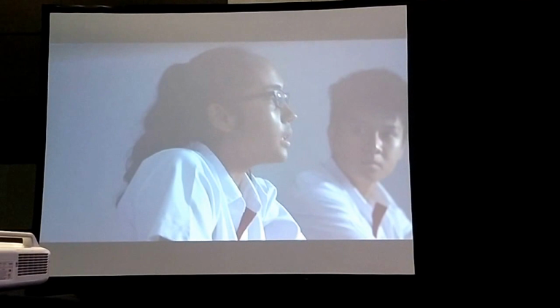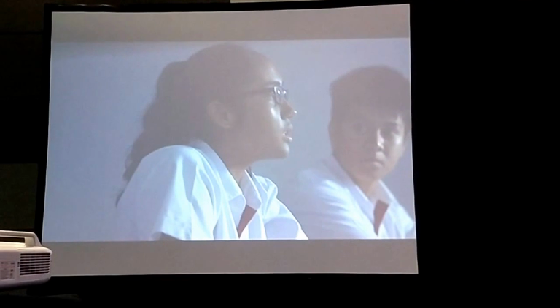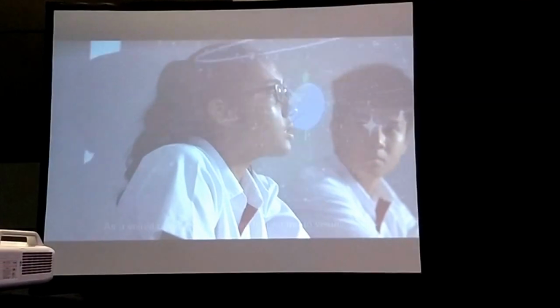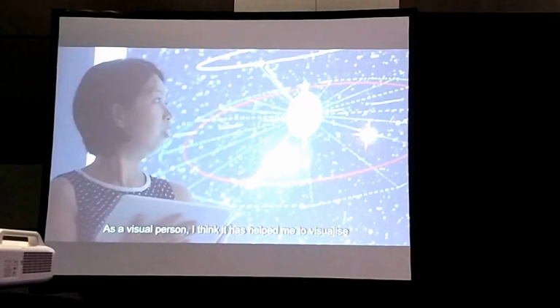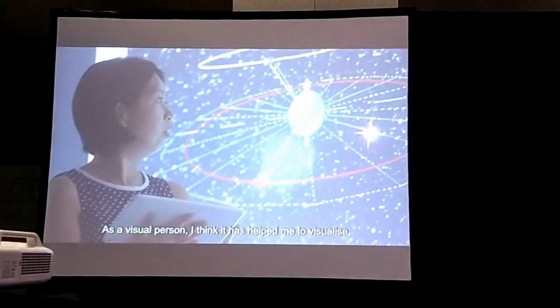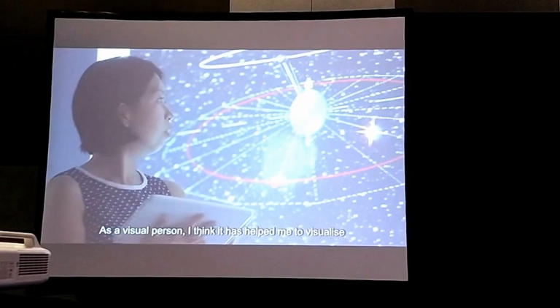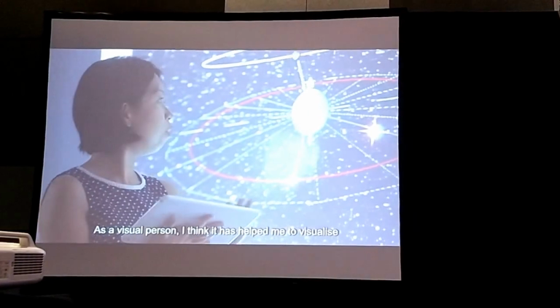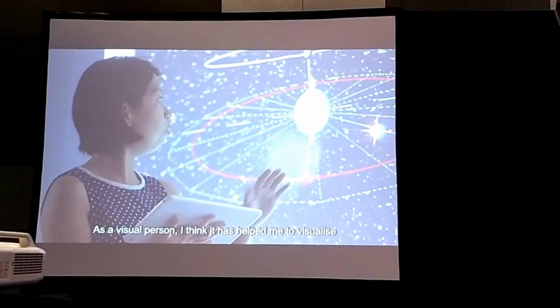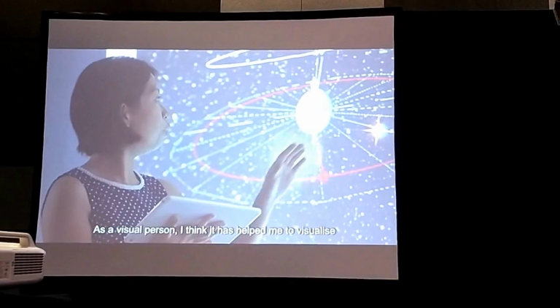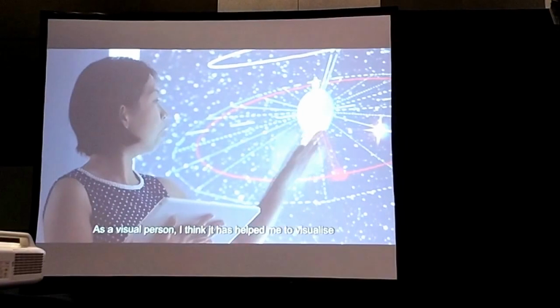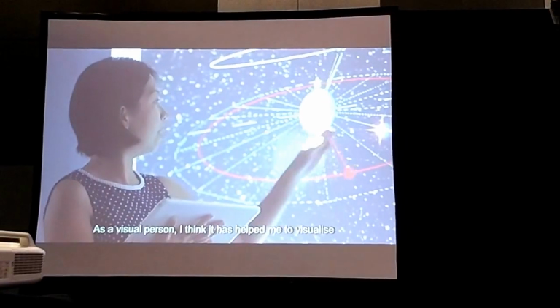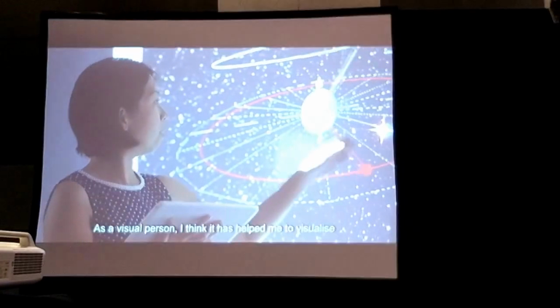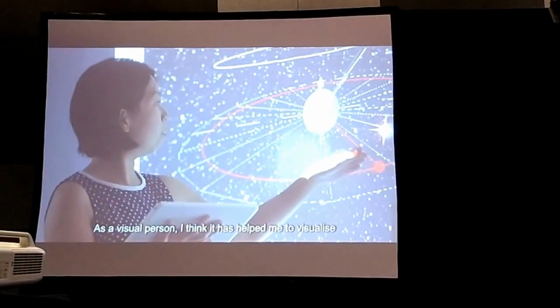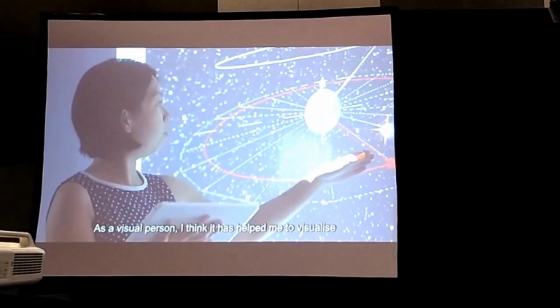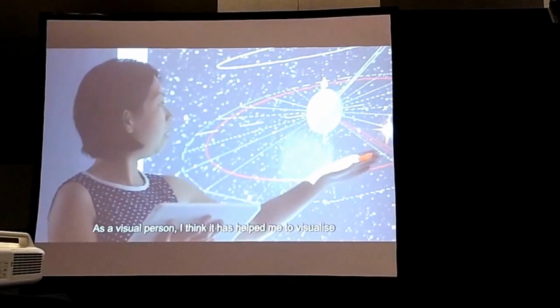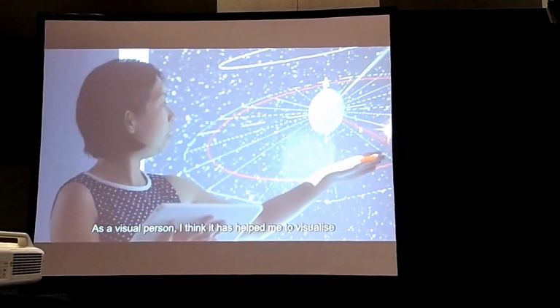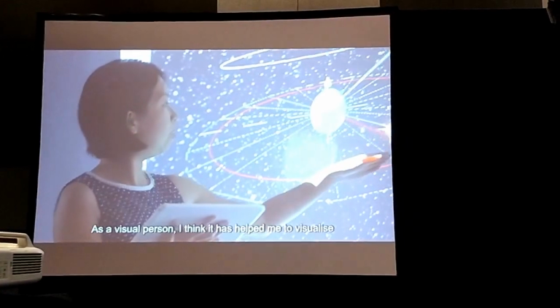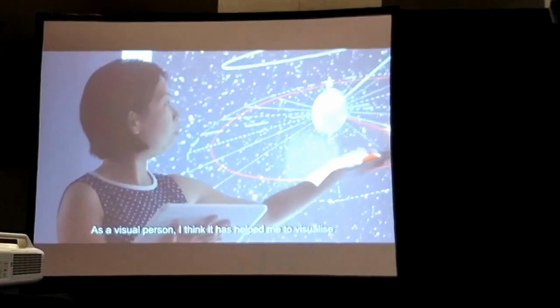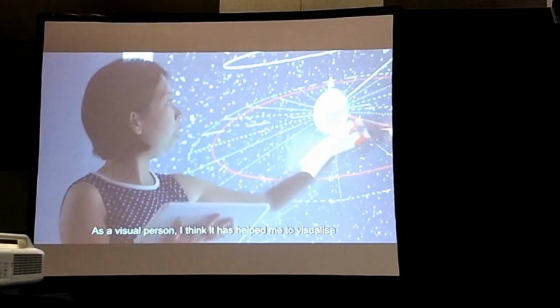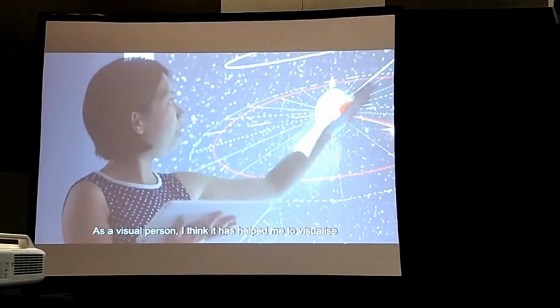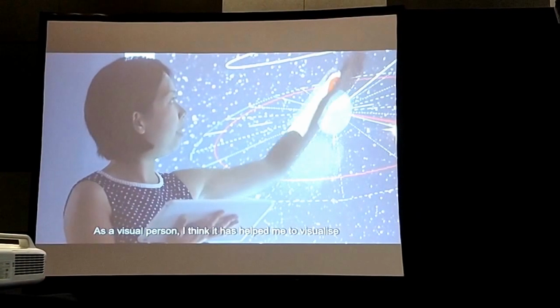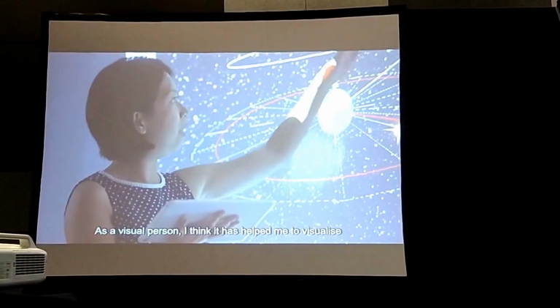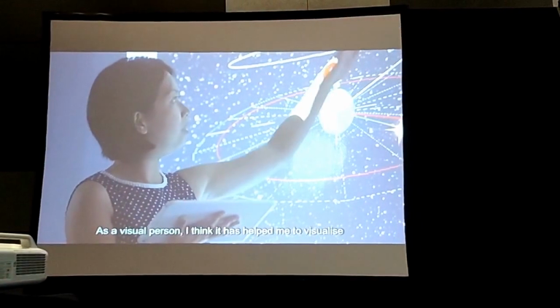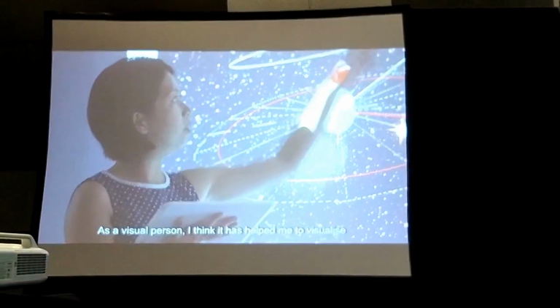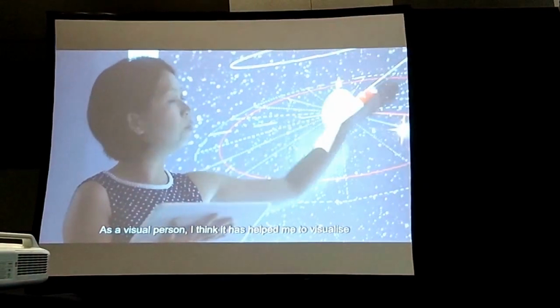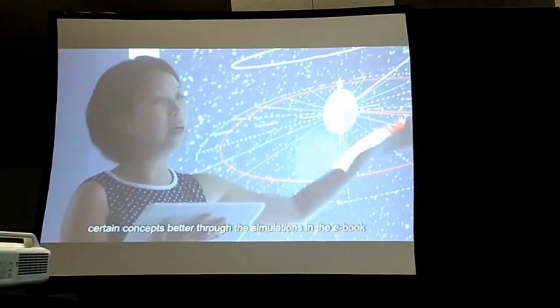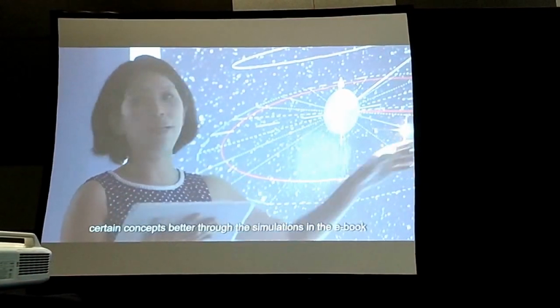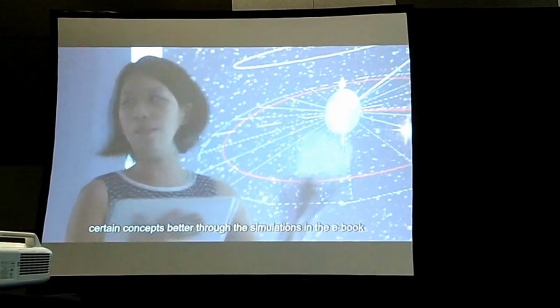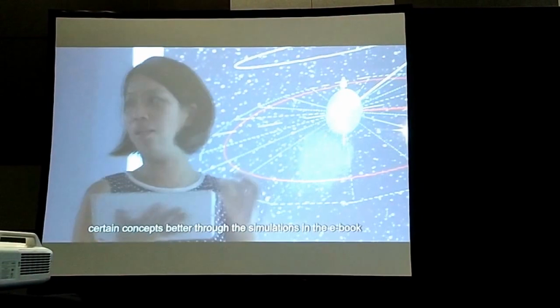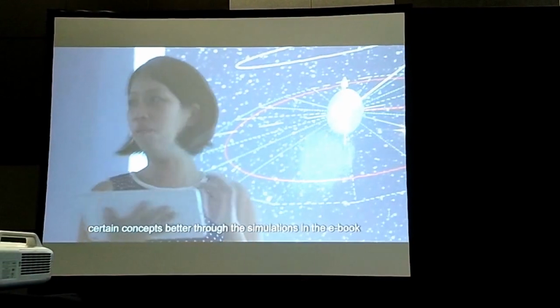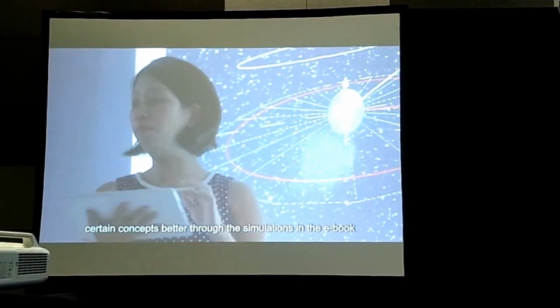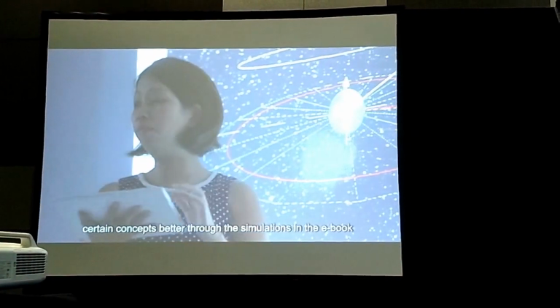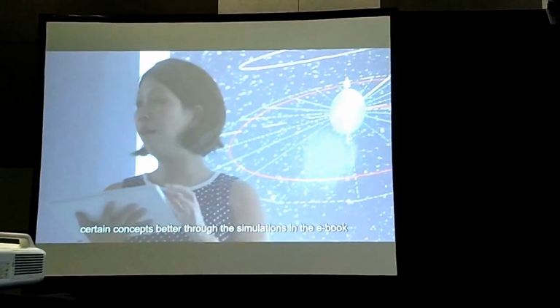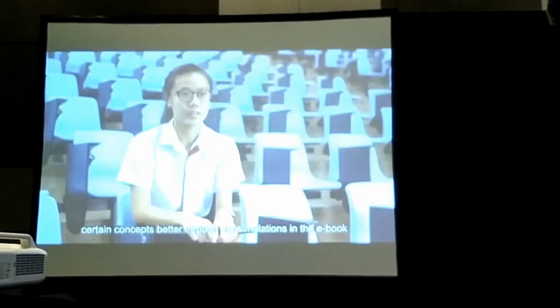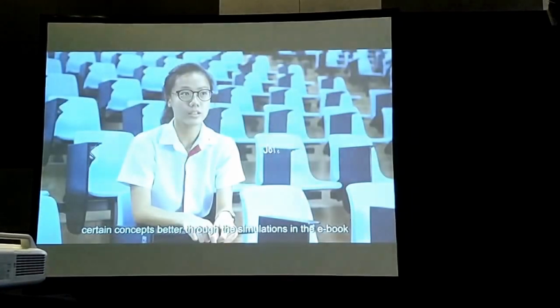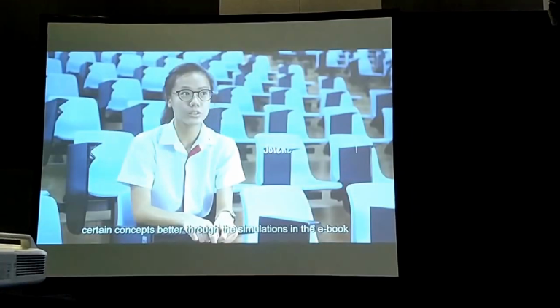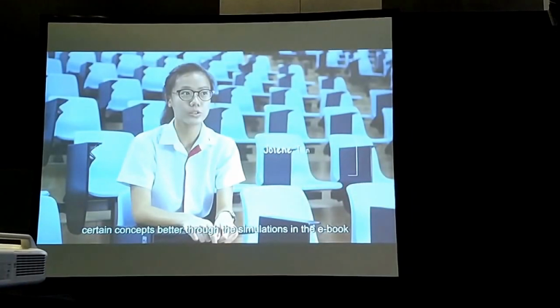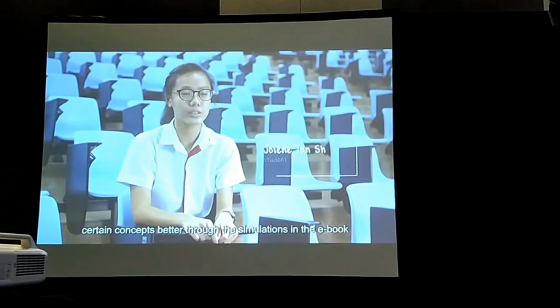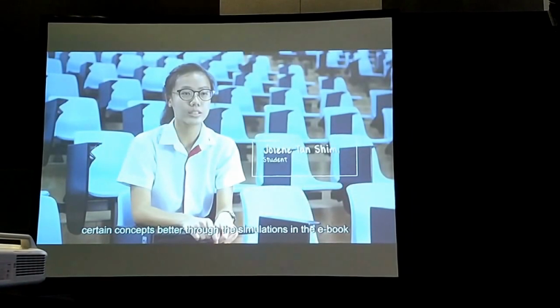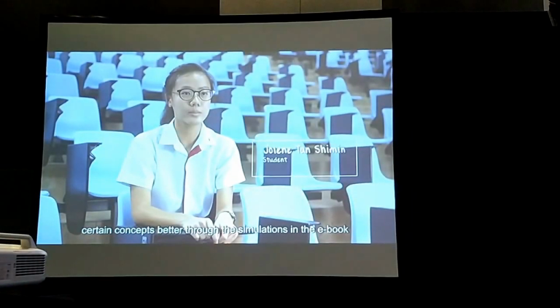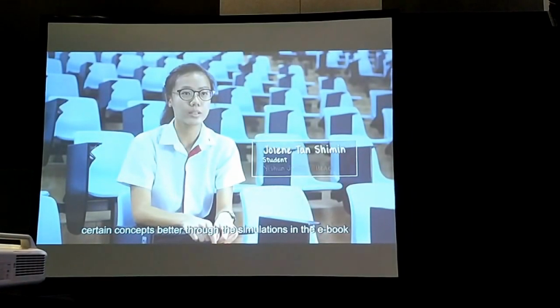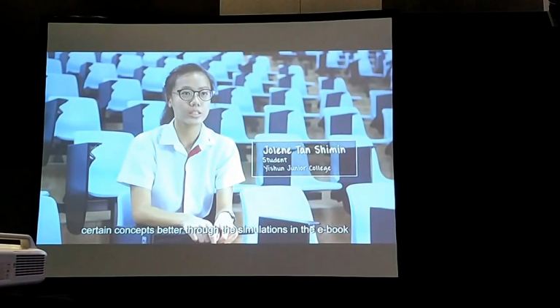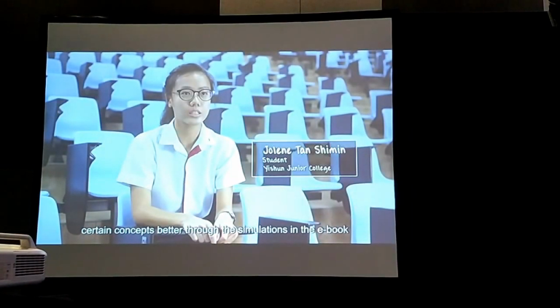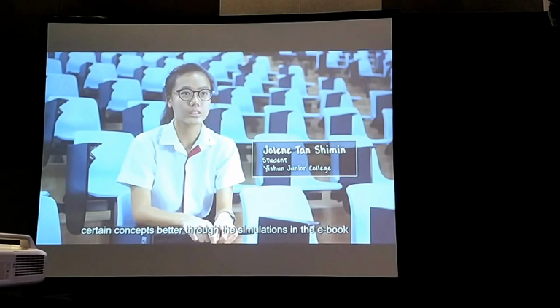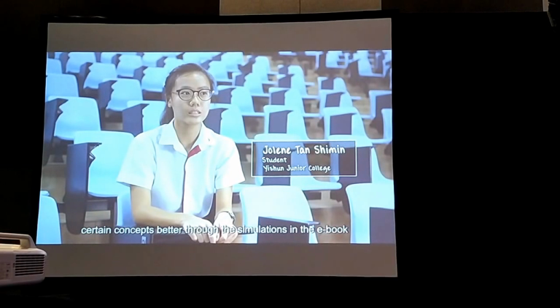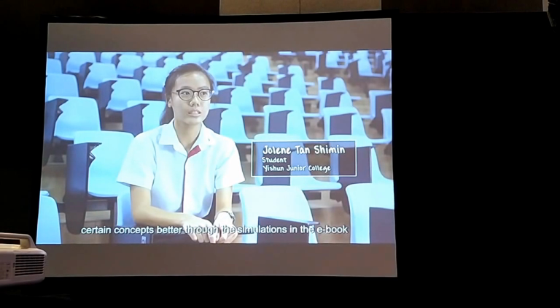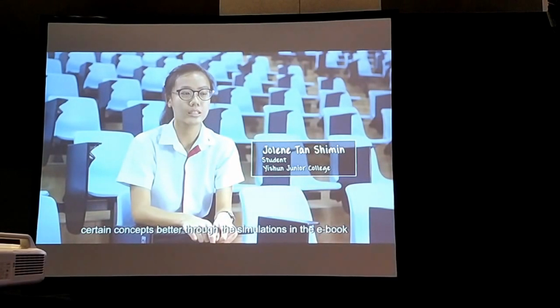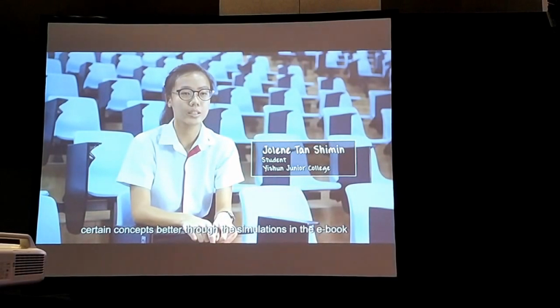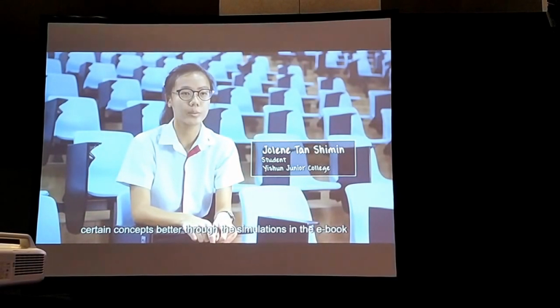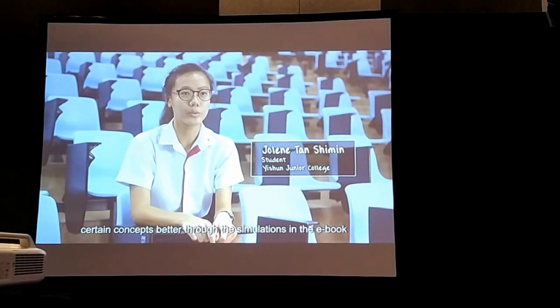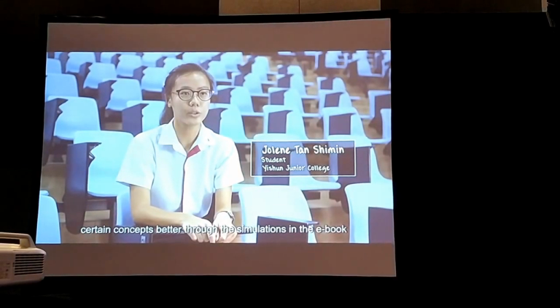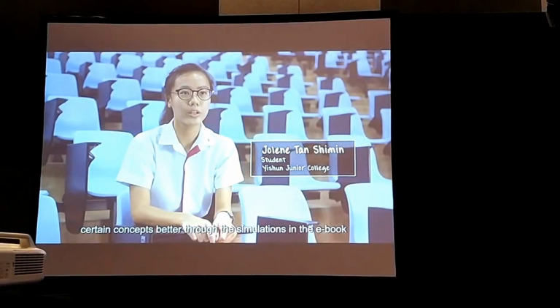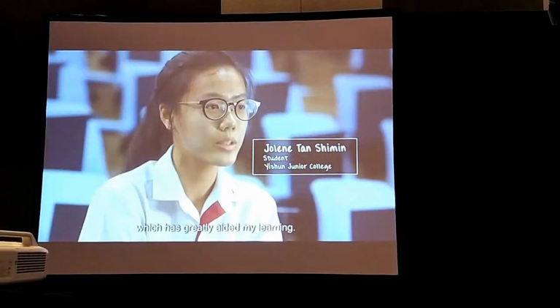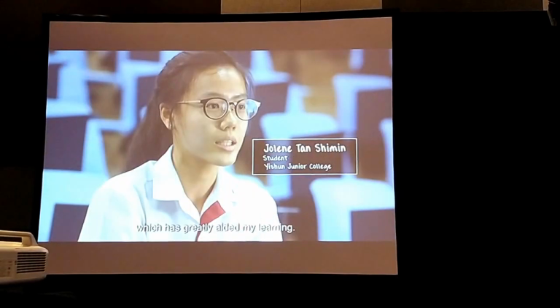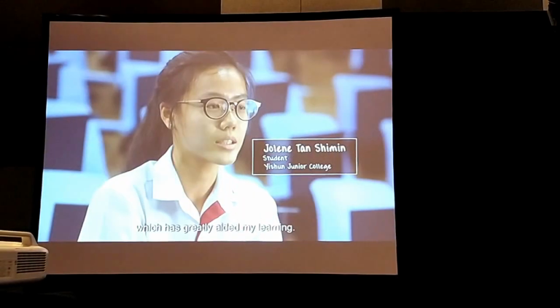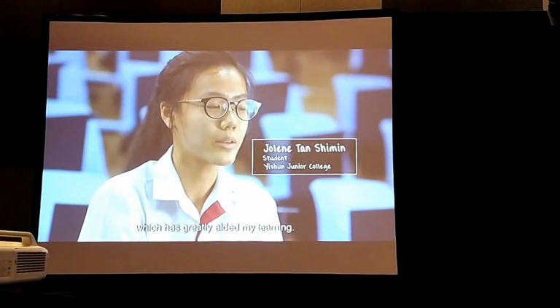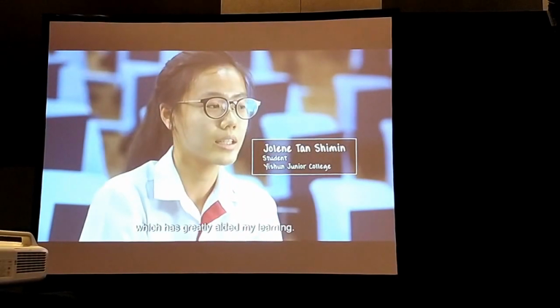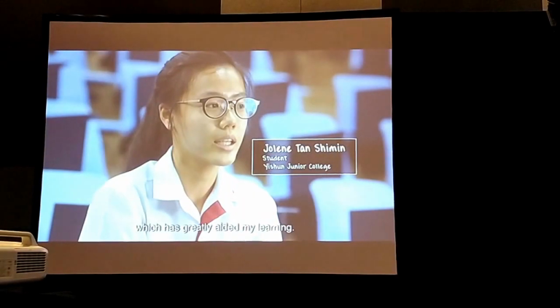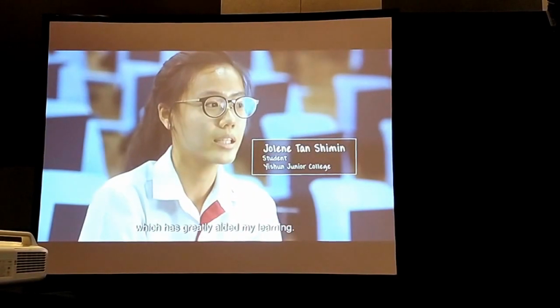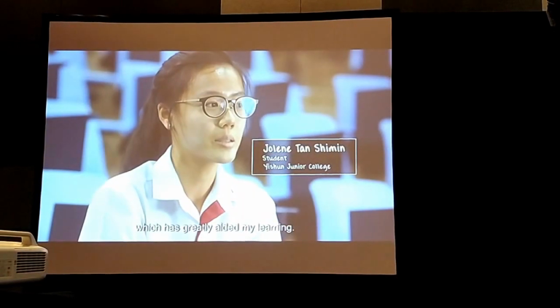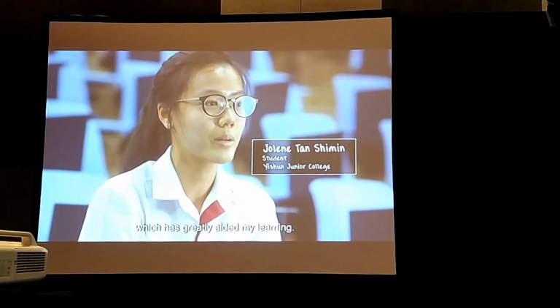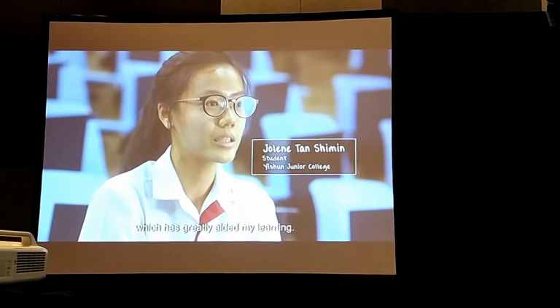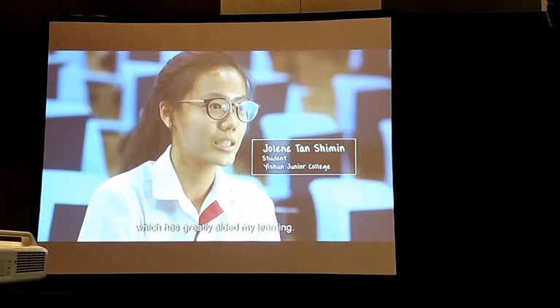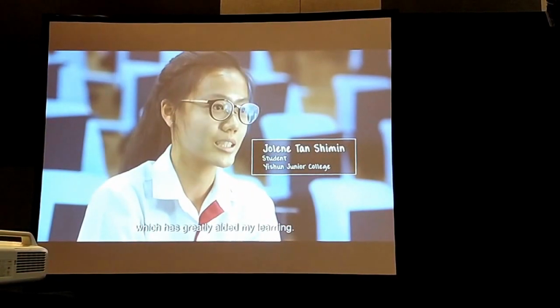As a visual person, I think it has helped me to visualise certain concepts better through the simulations in the new book, which has really aided the learning.